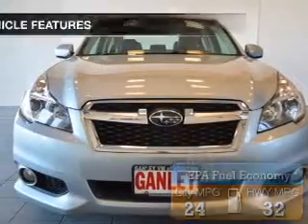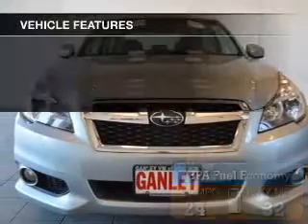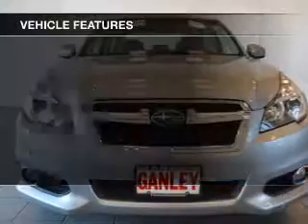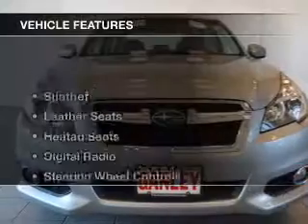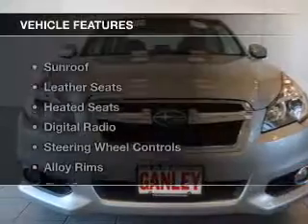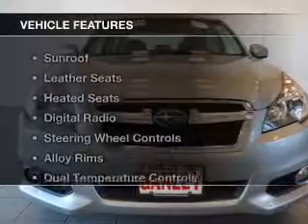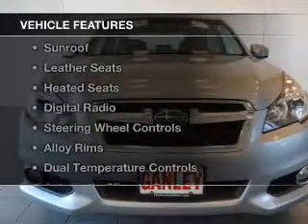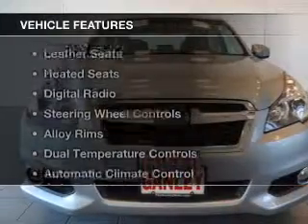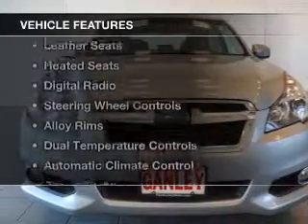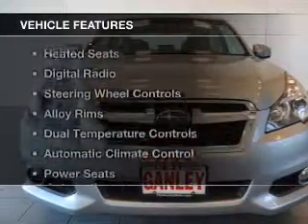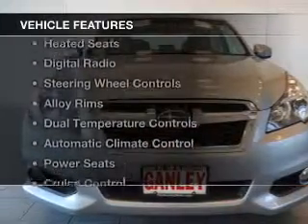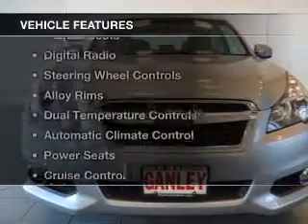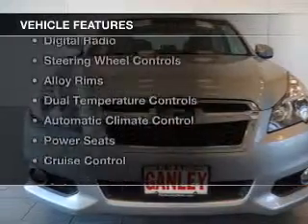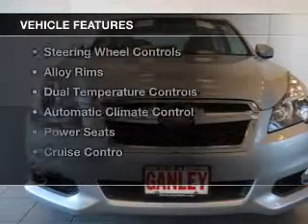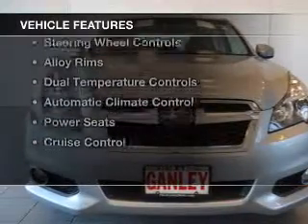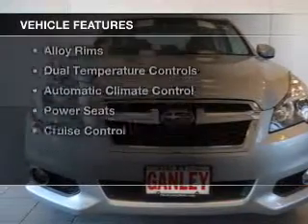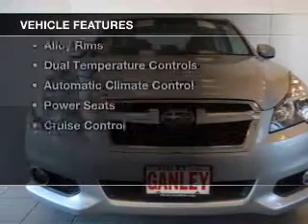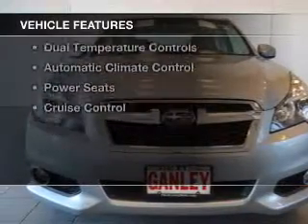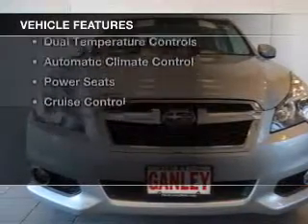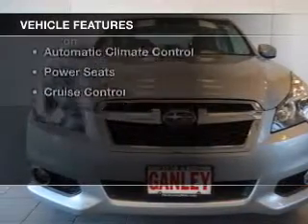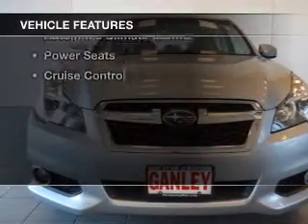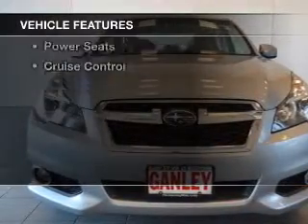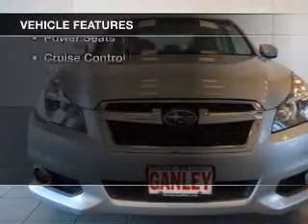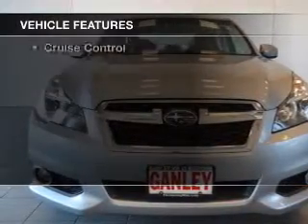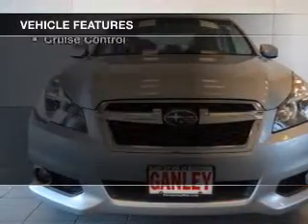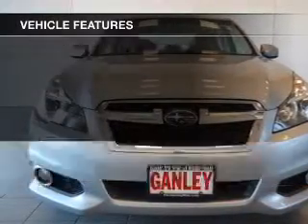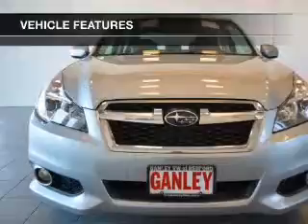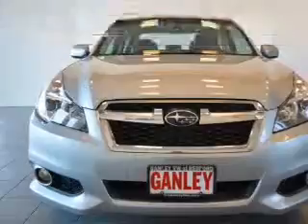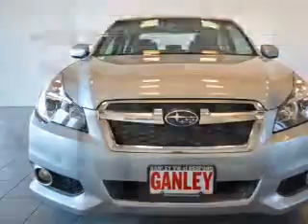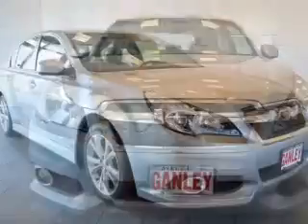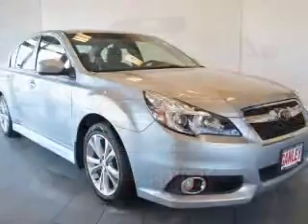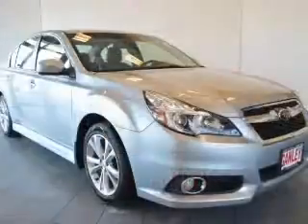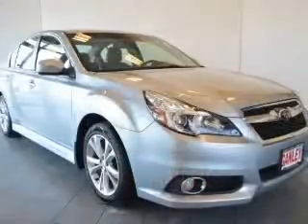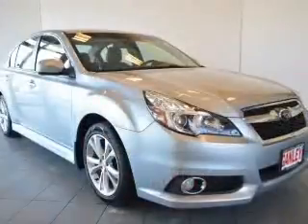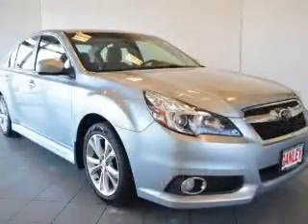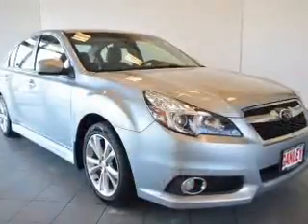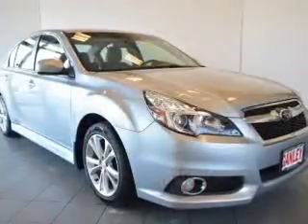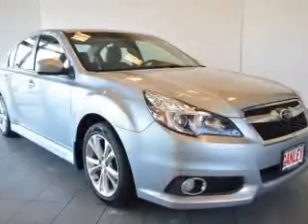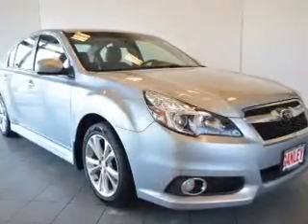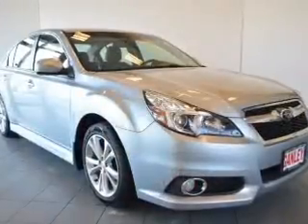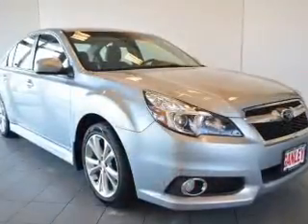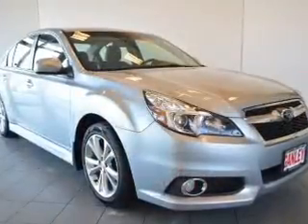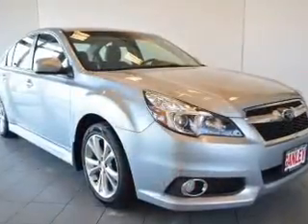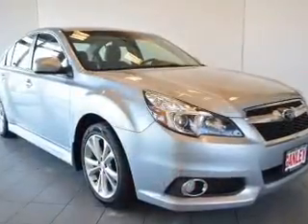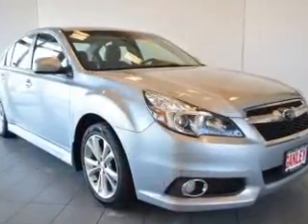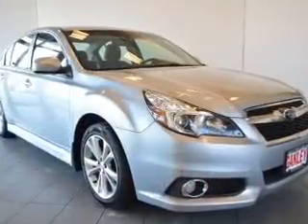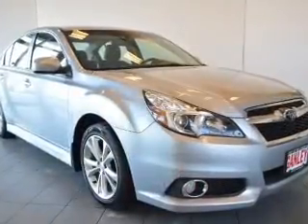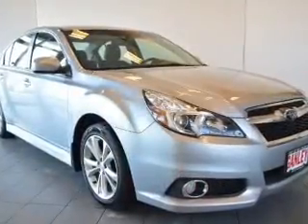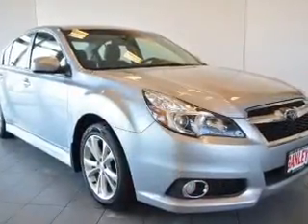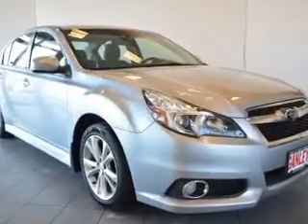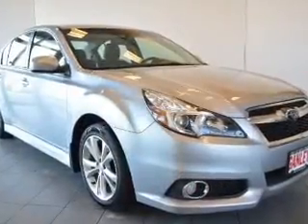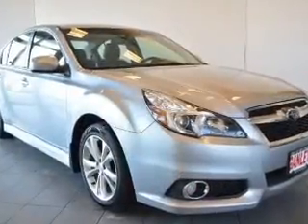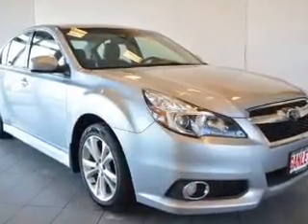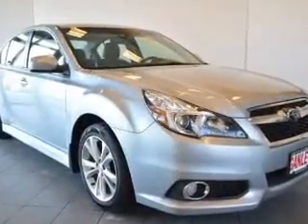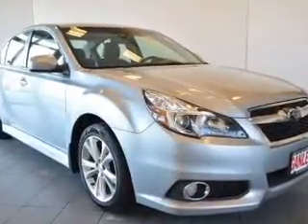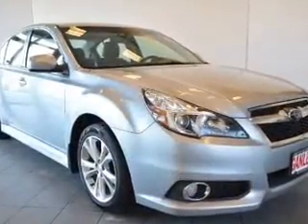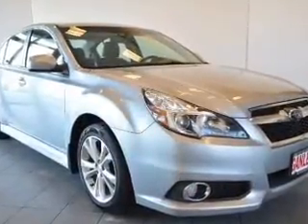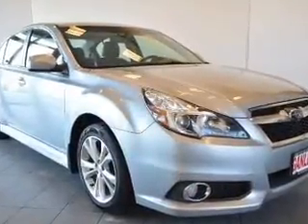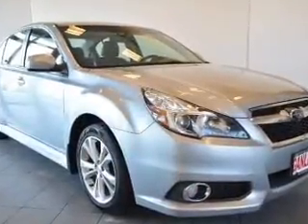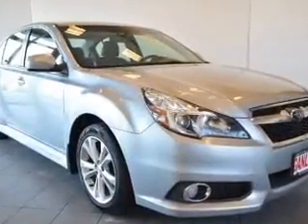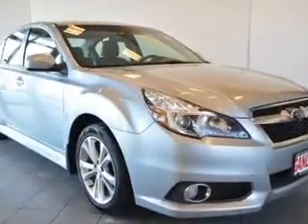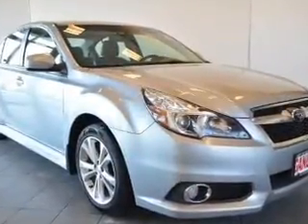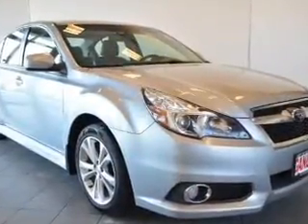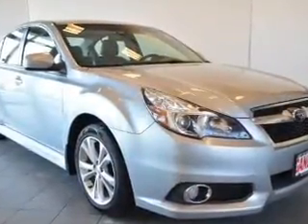The features include a sunroof, leather seats, heated seats, digital radio, and steering wheel controls.